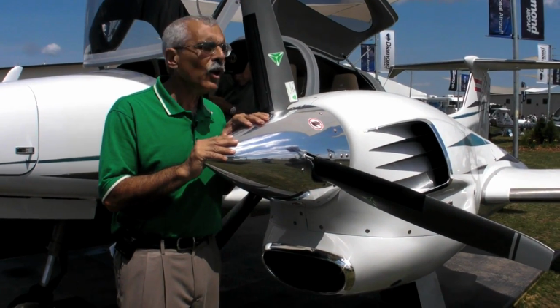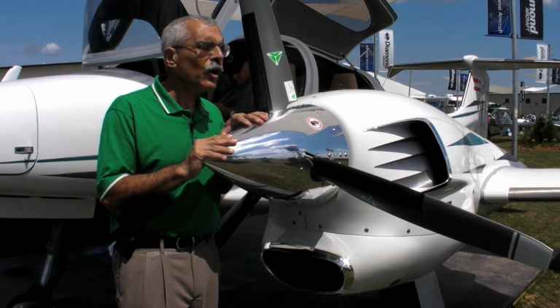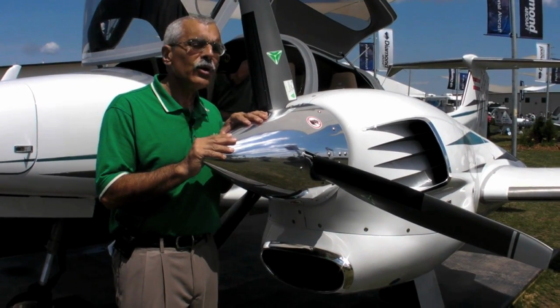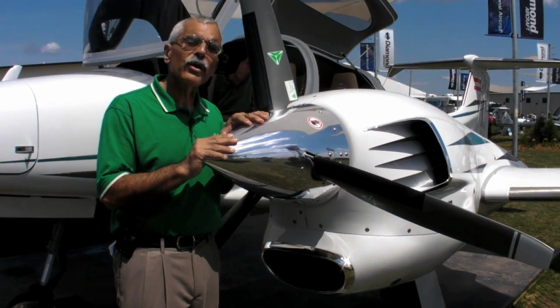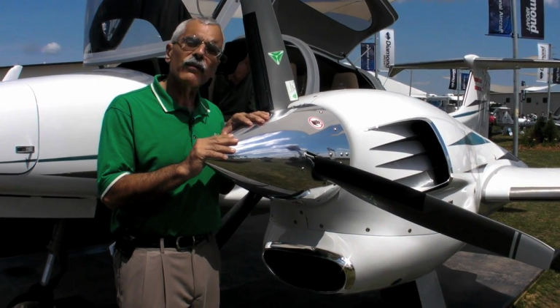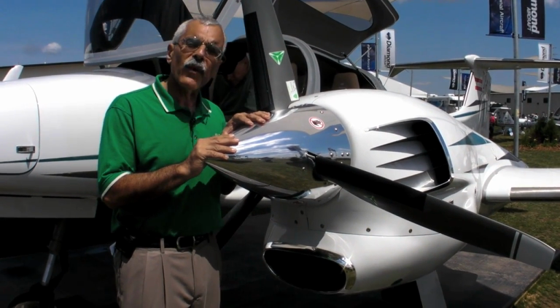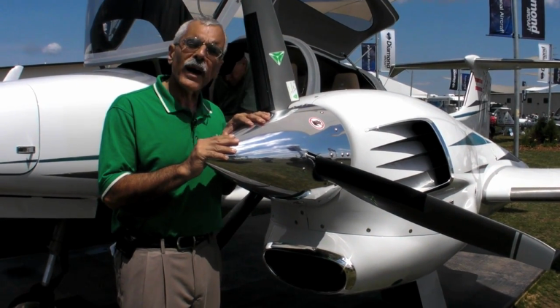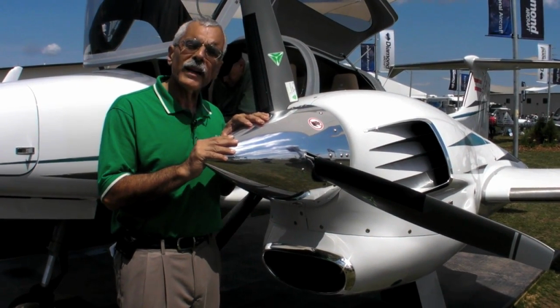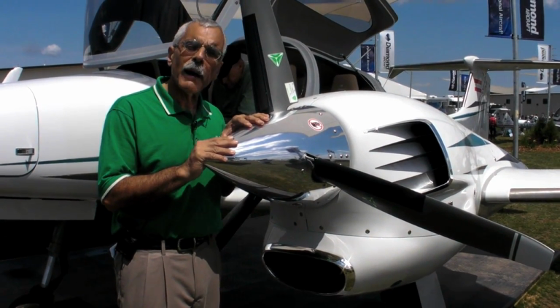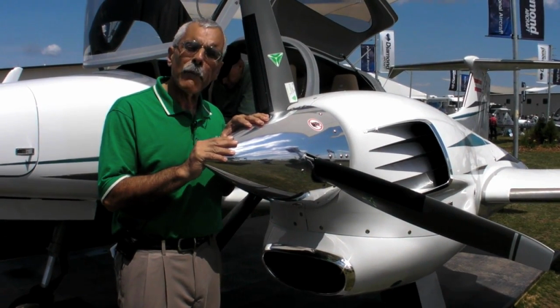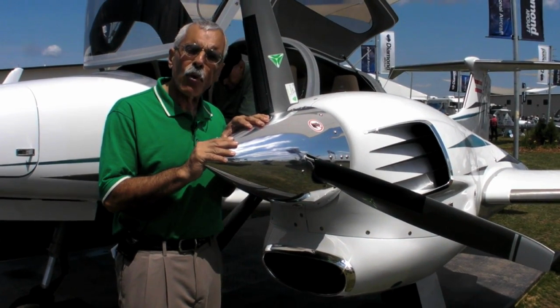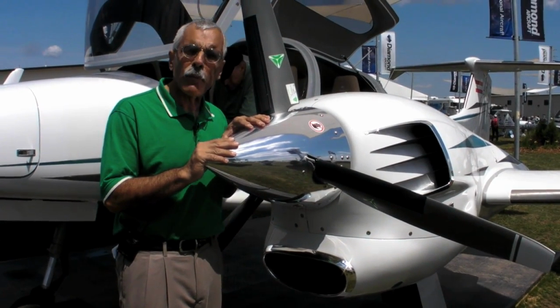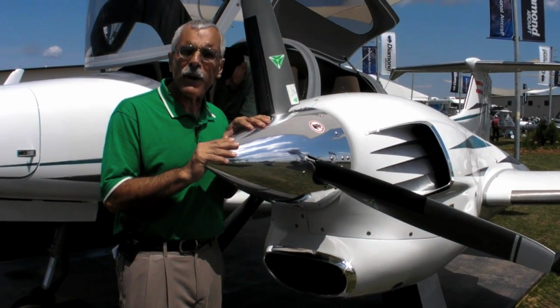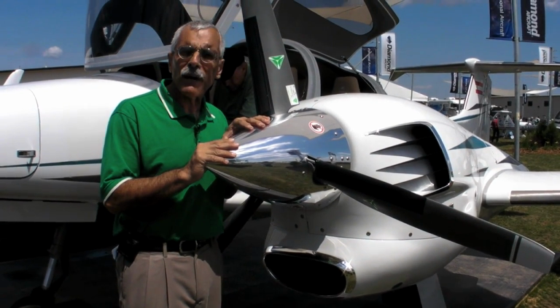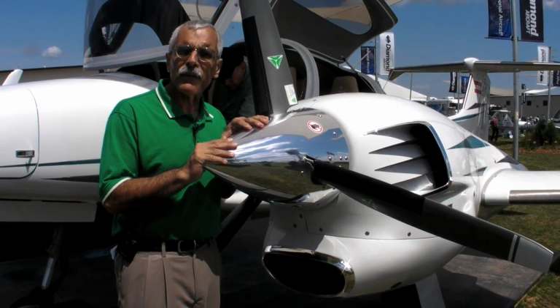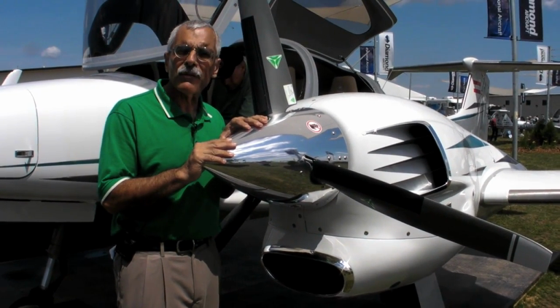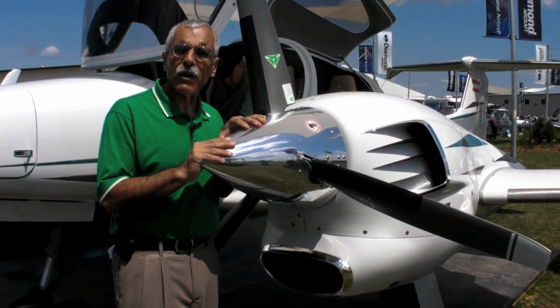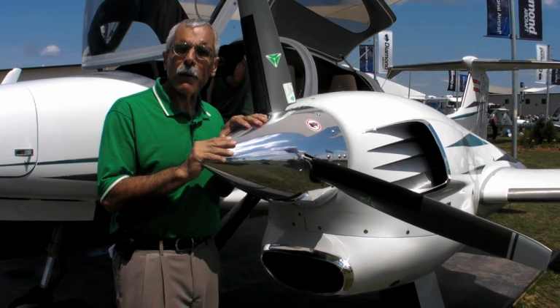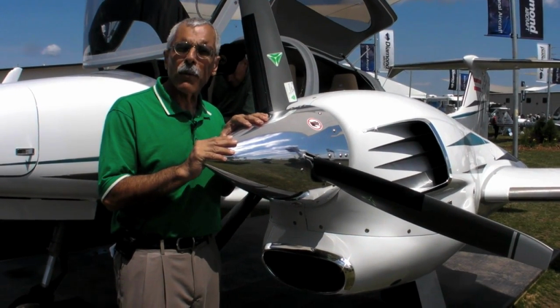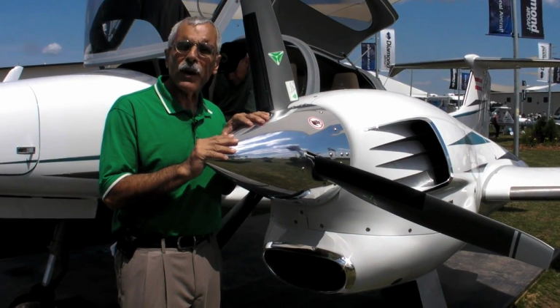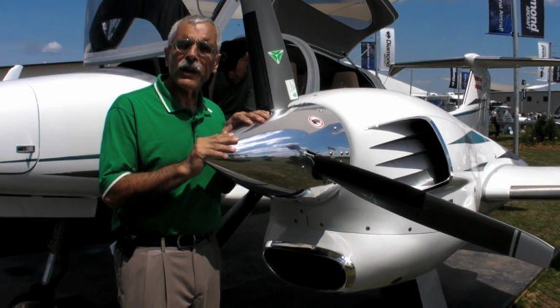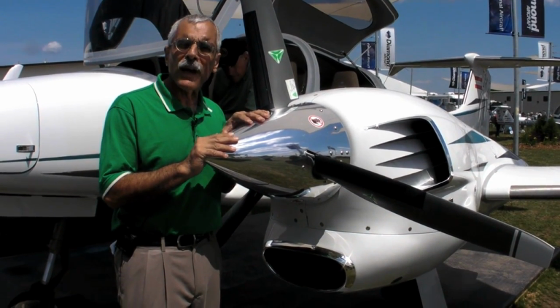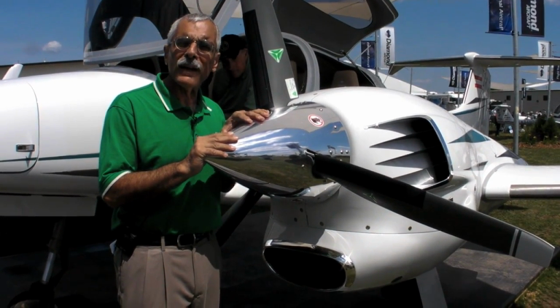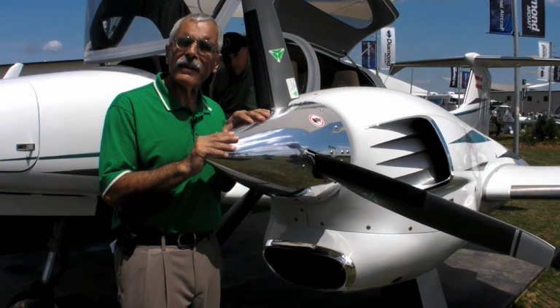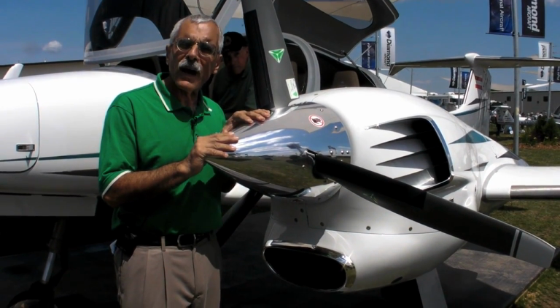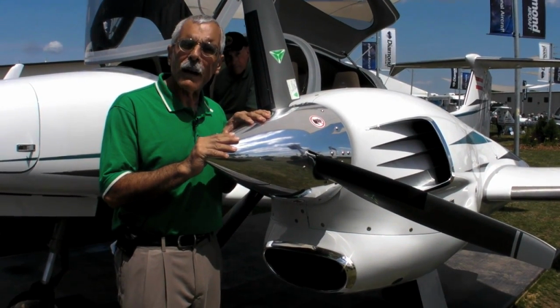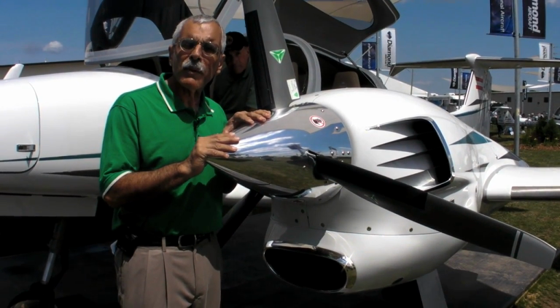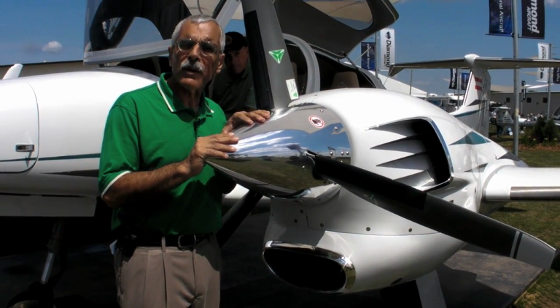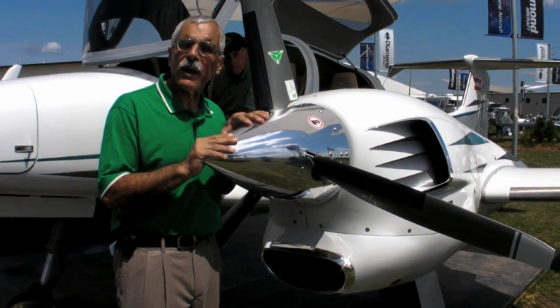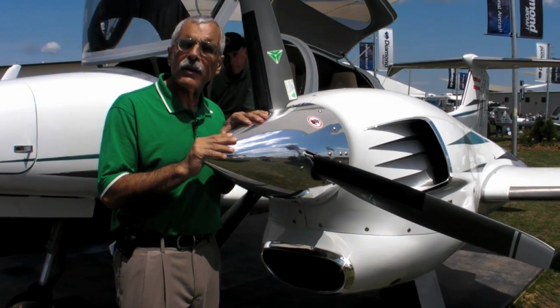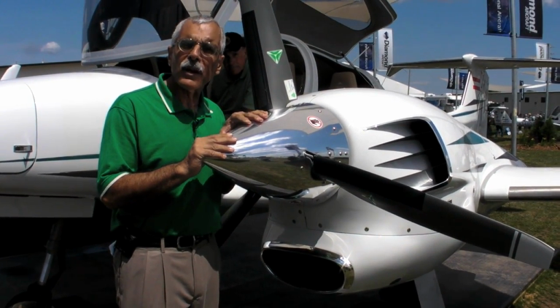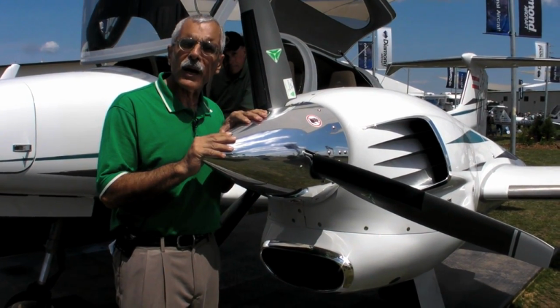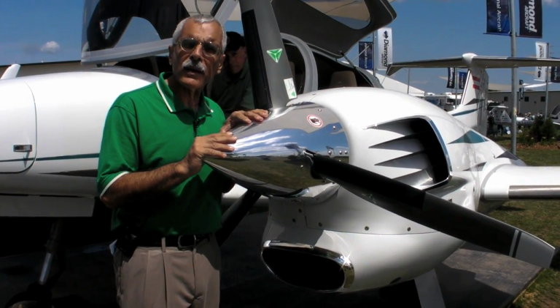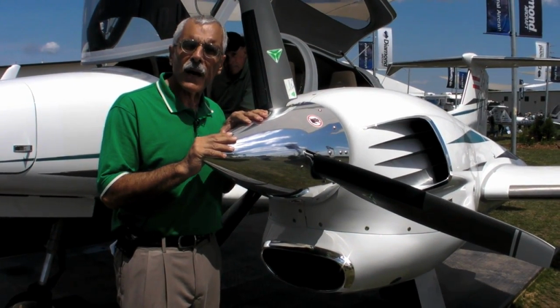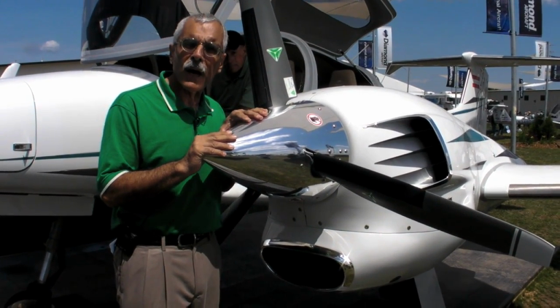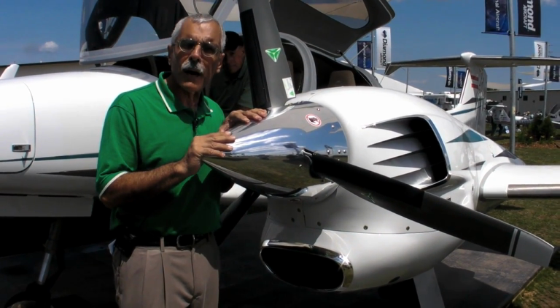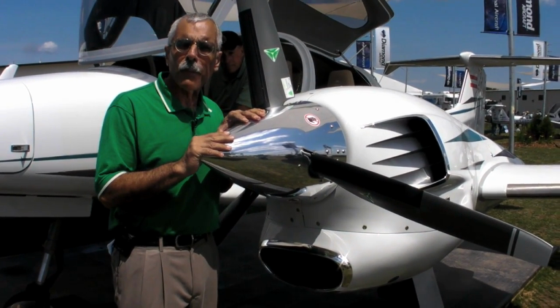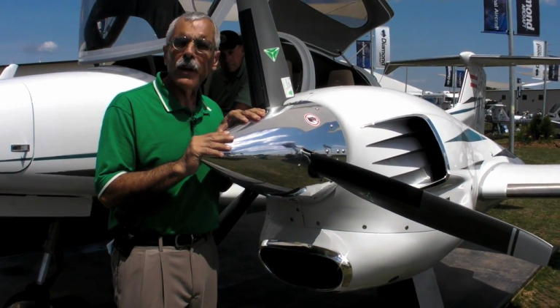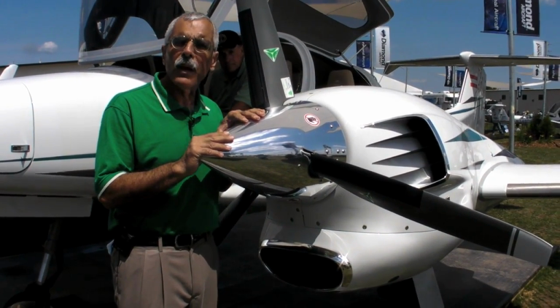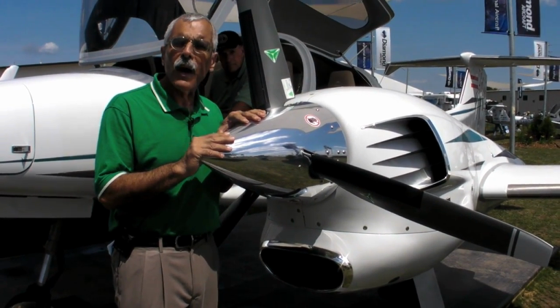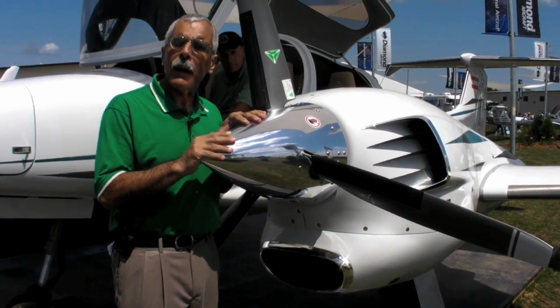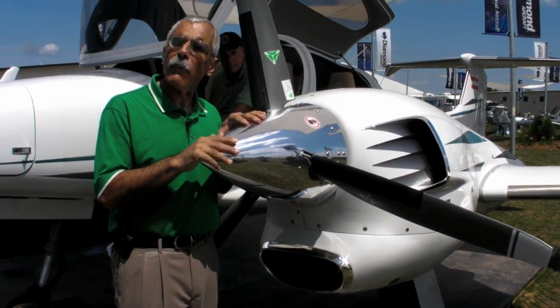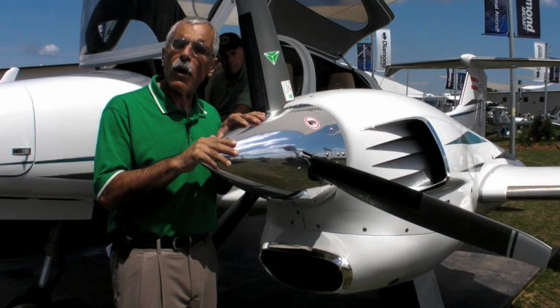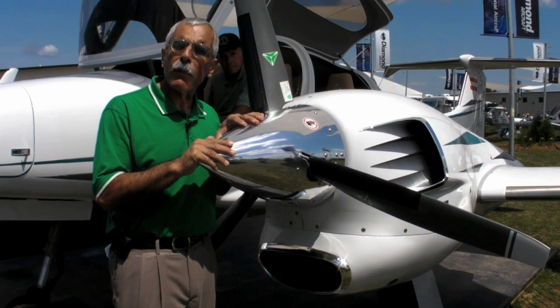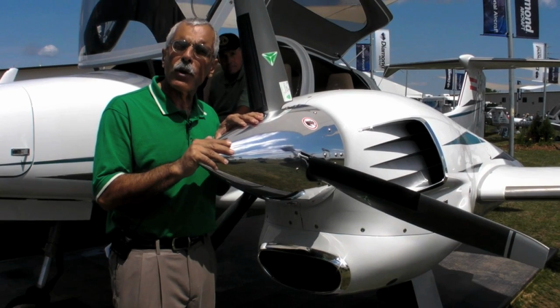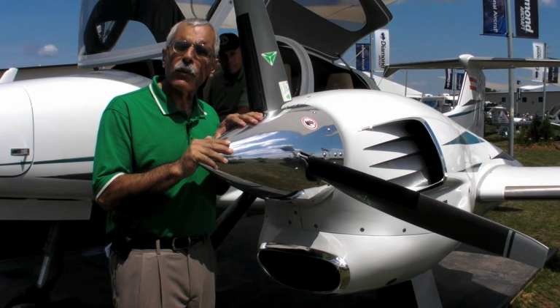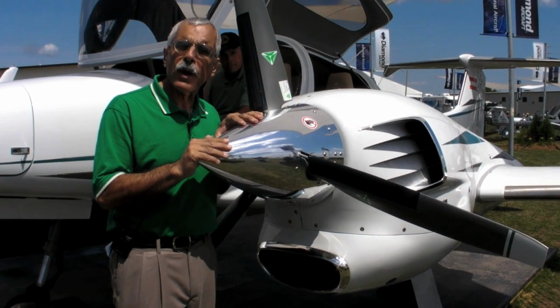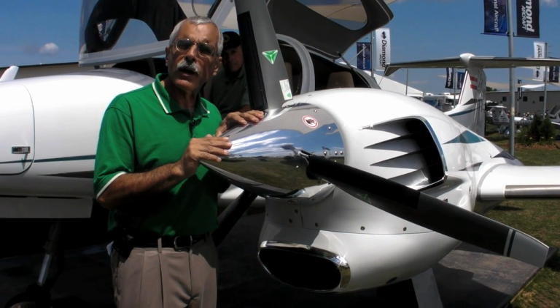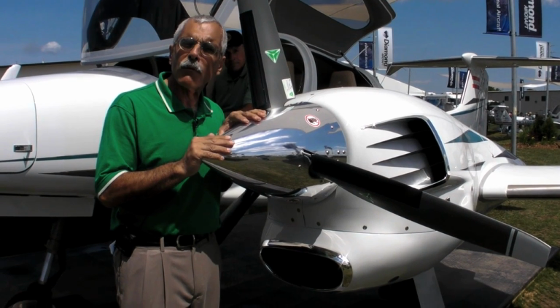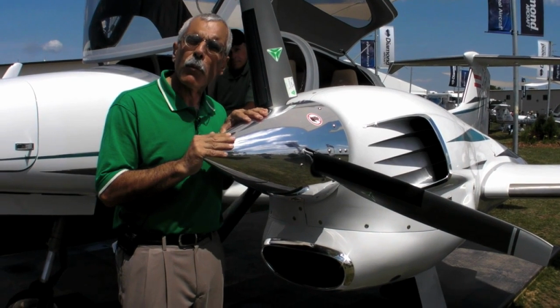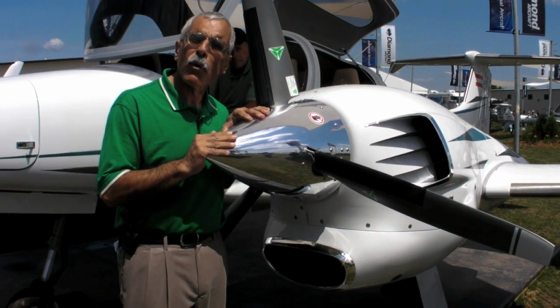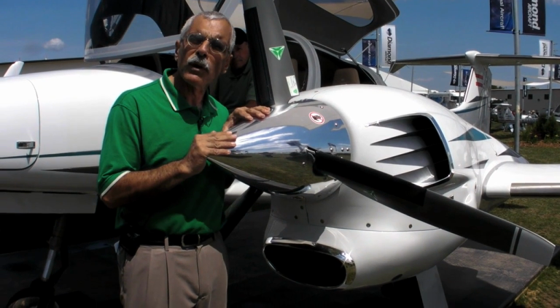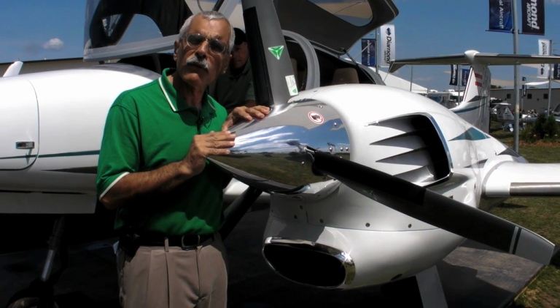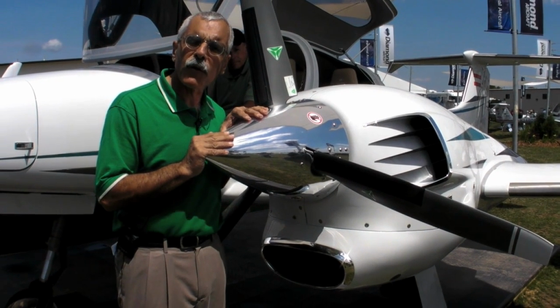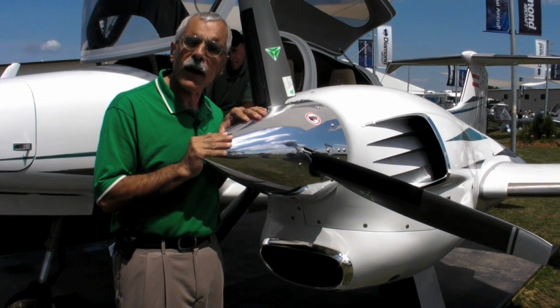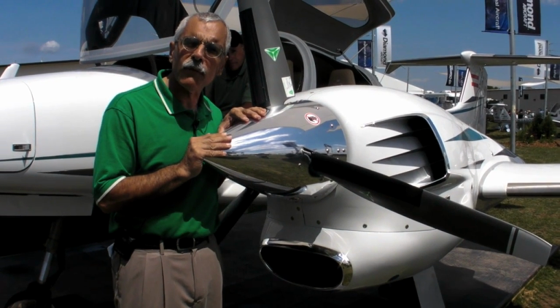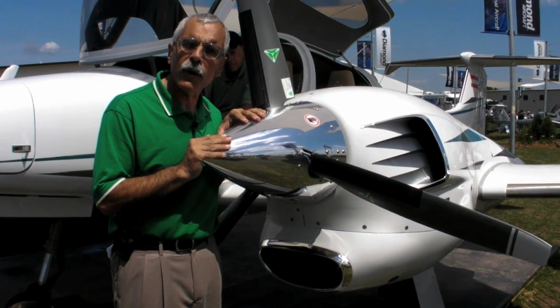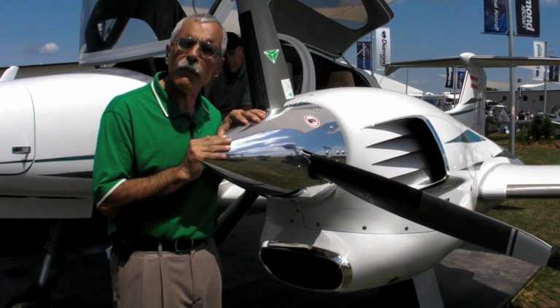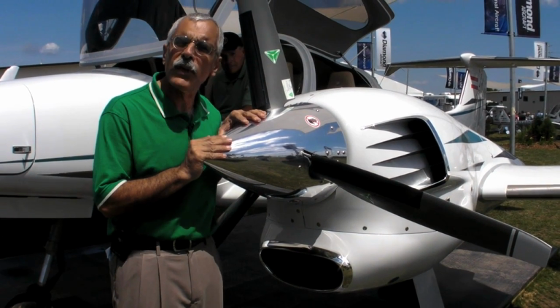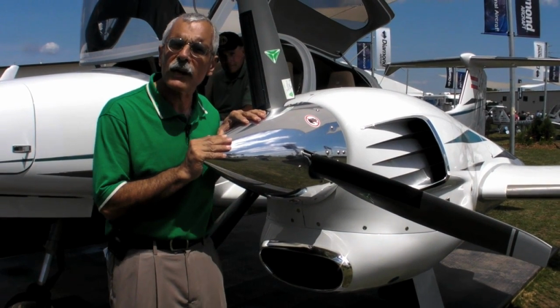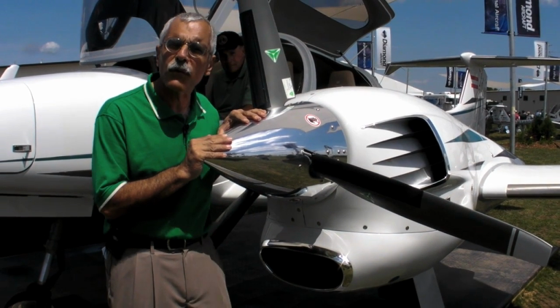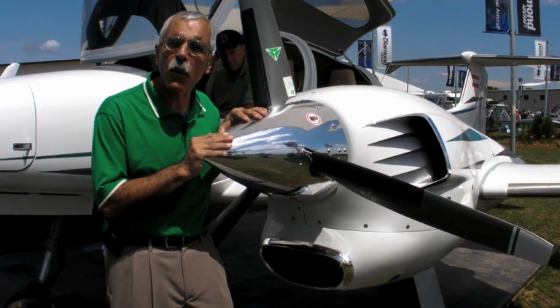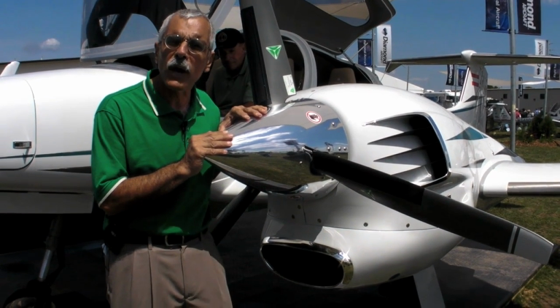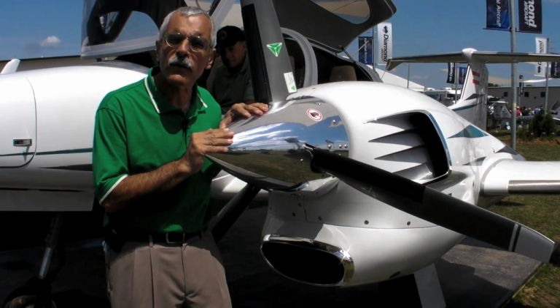You can find out more about this airplane at diamondair.com. I'm Paul Bertorelli reporting for AvWeb. Thanks for watching.